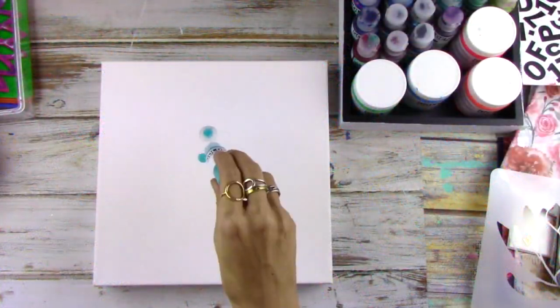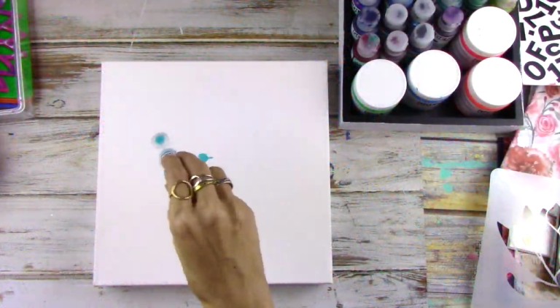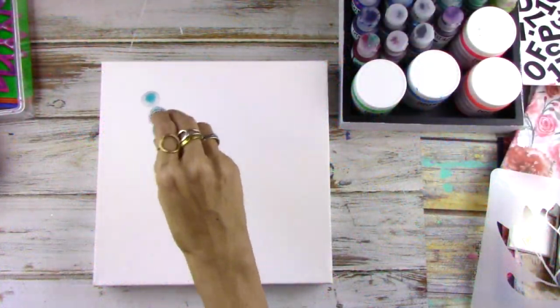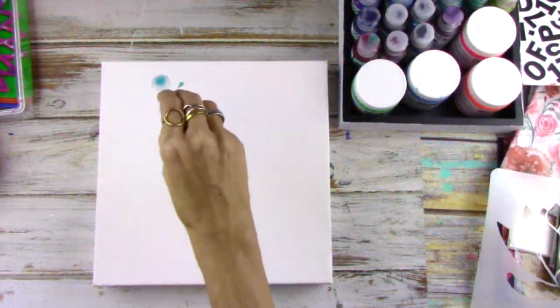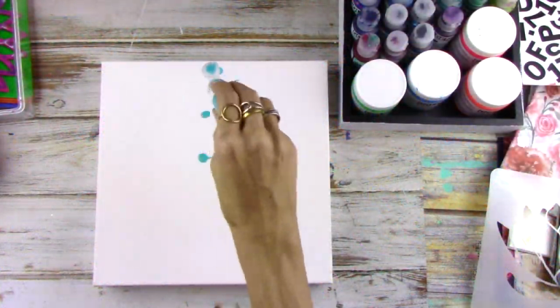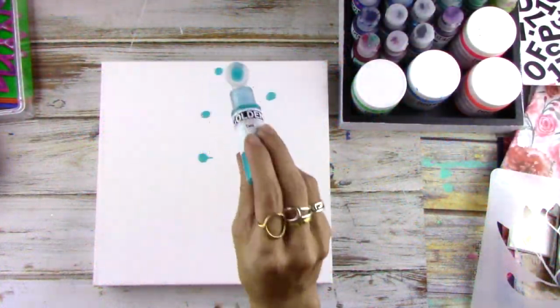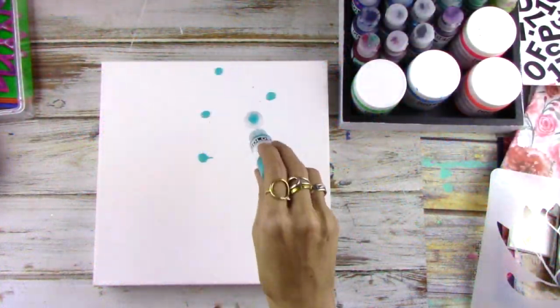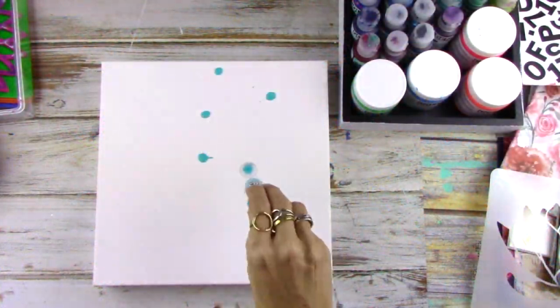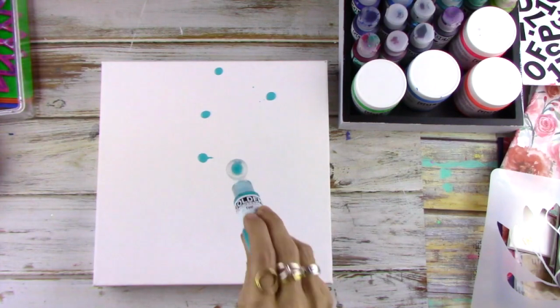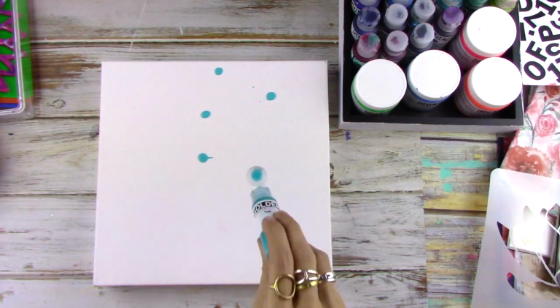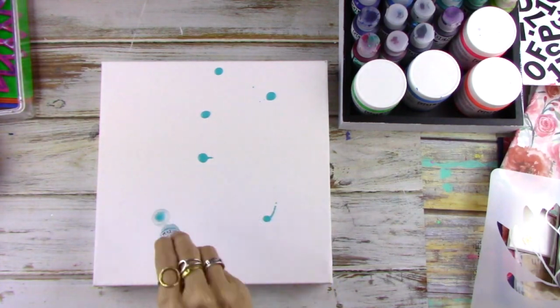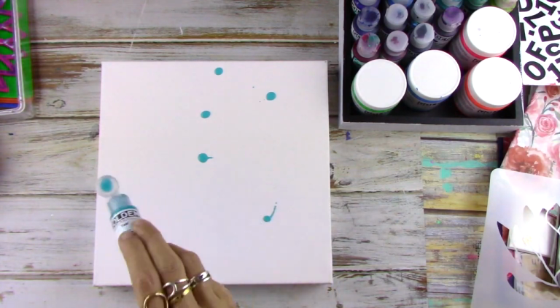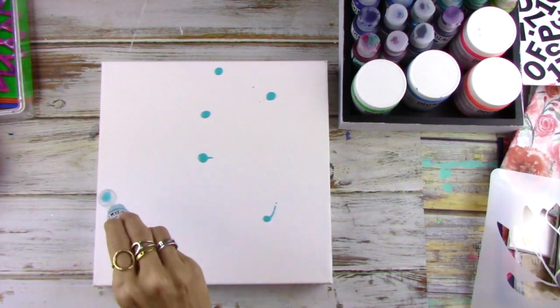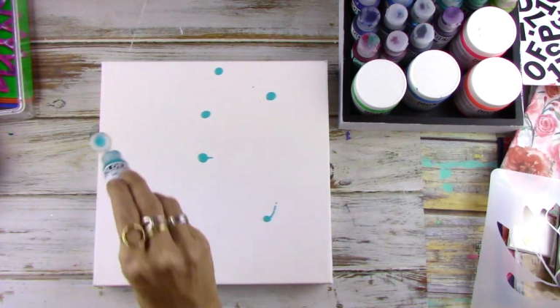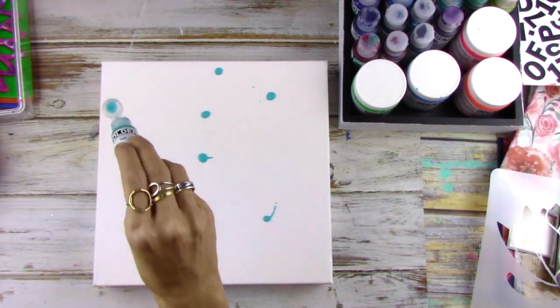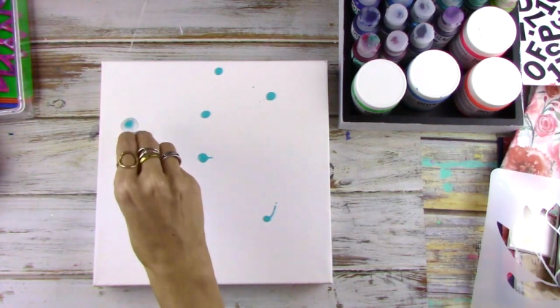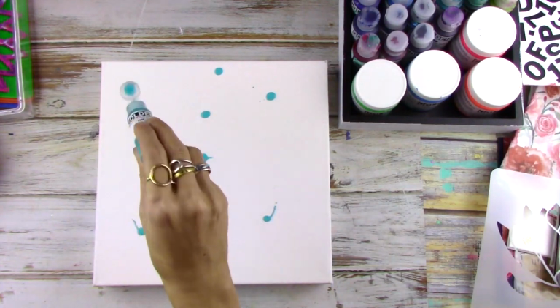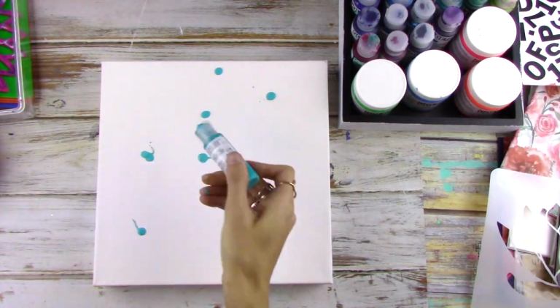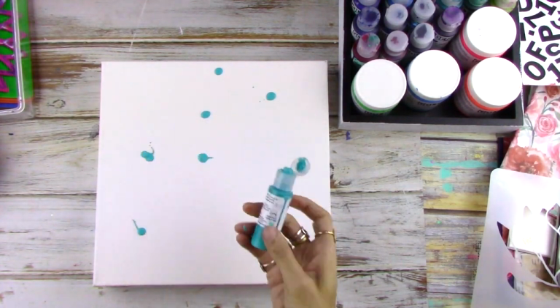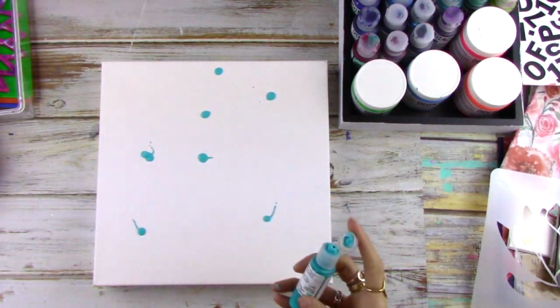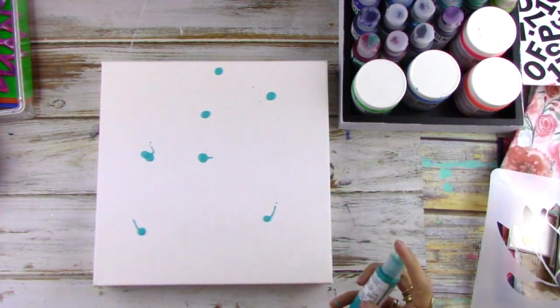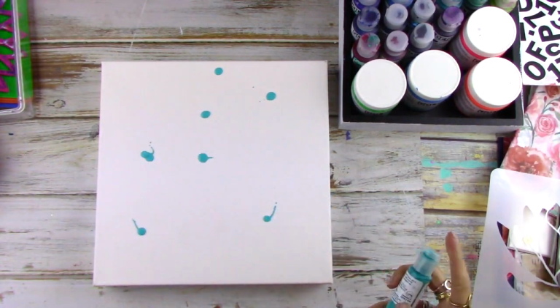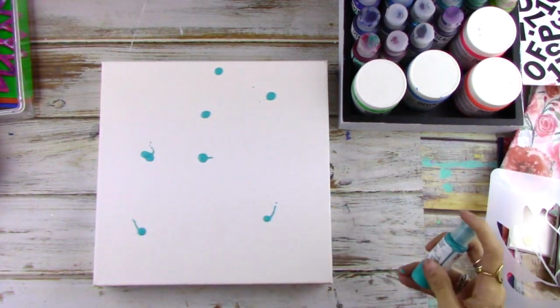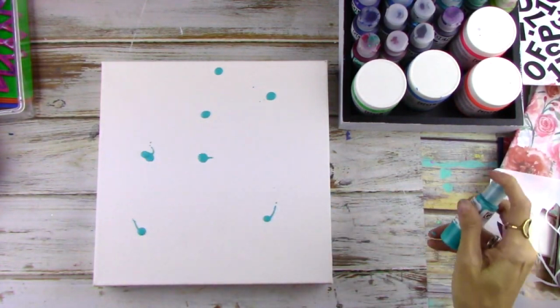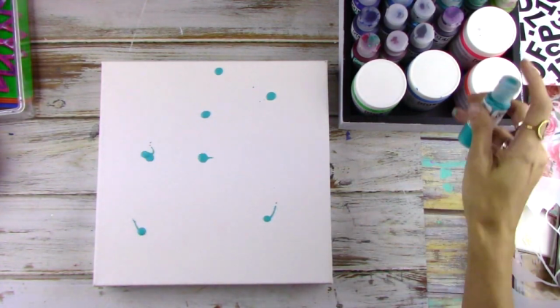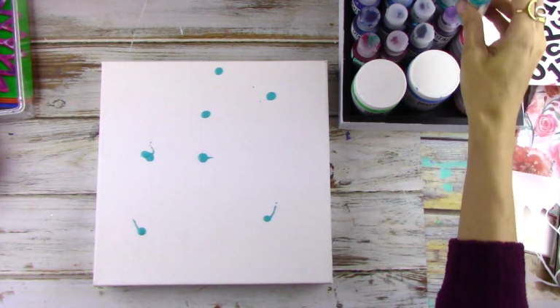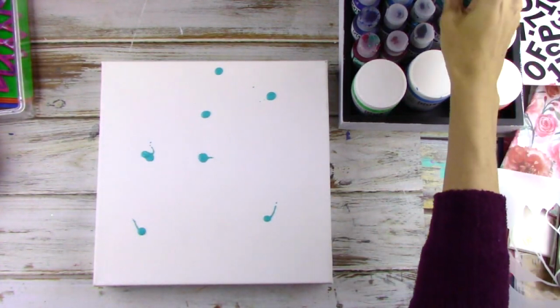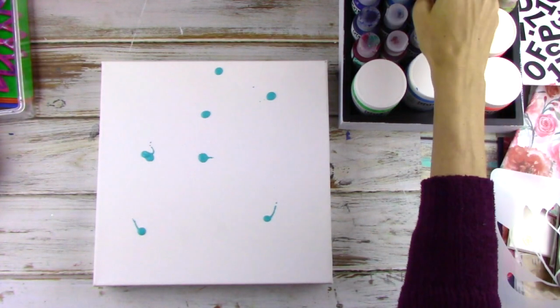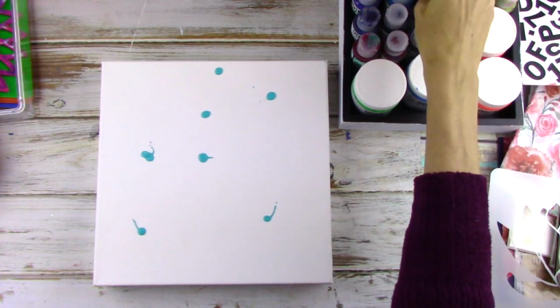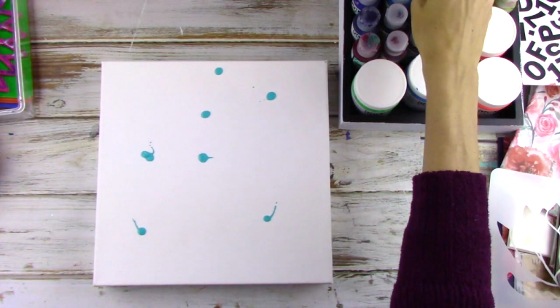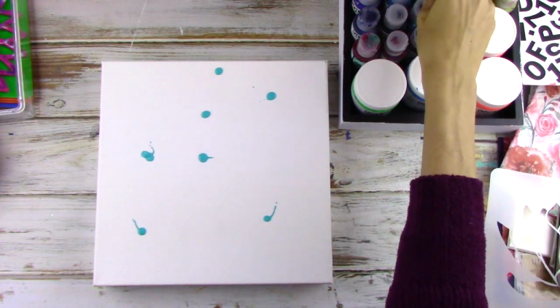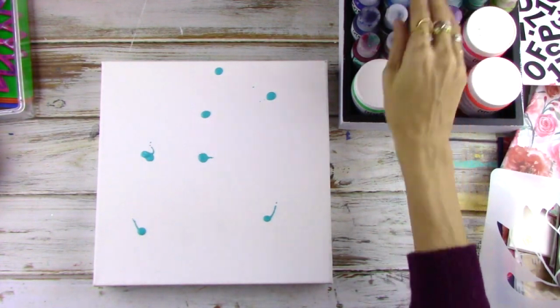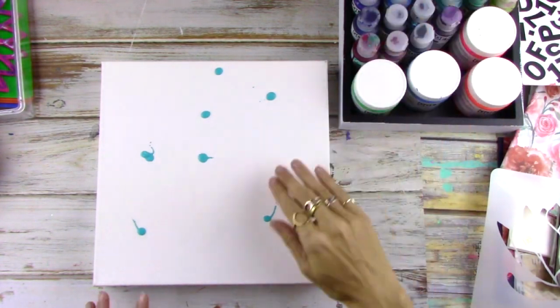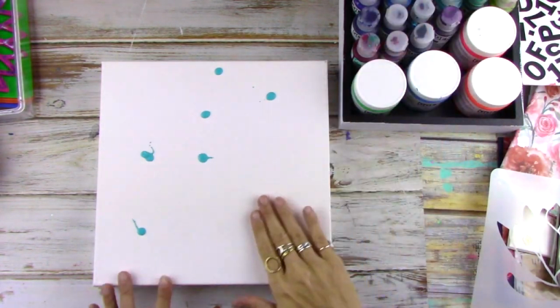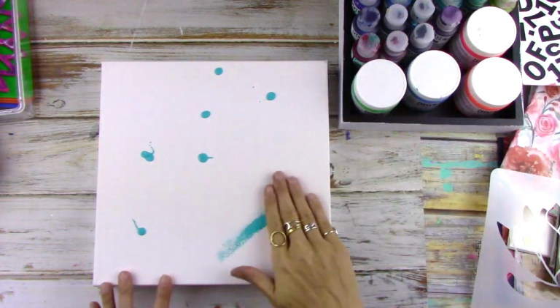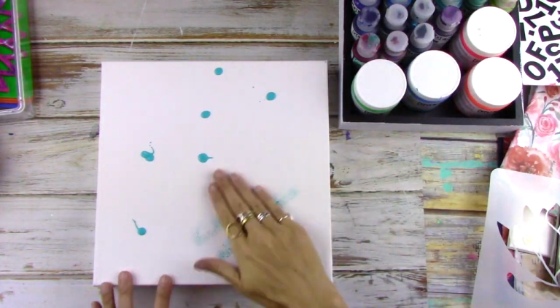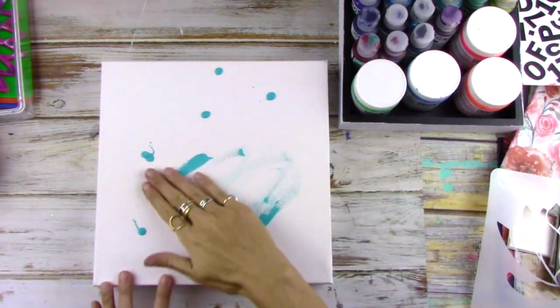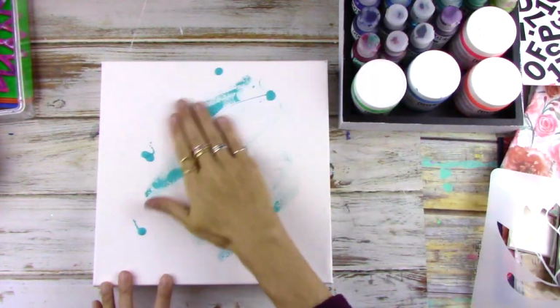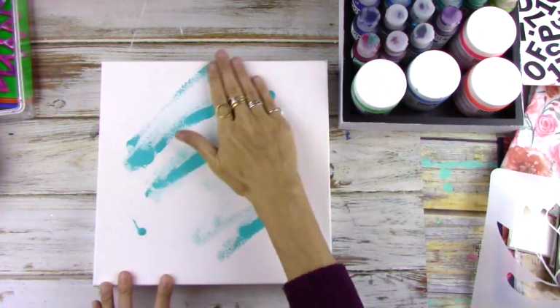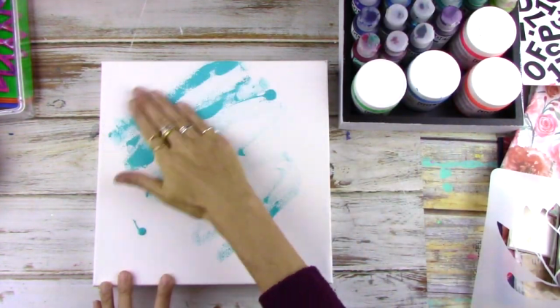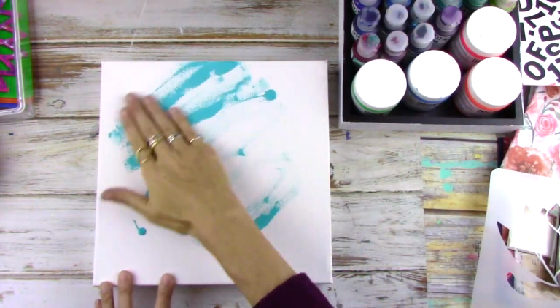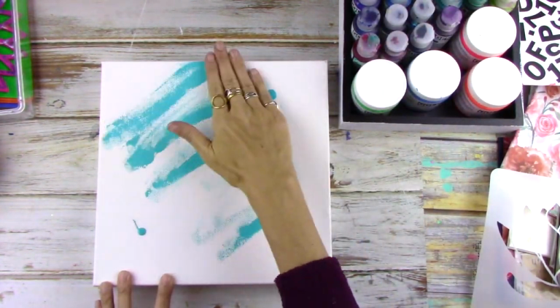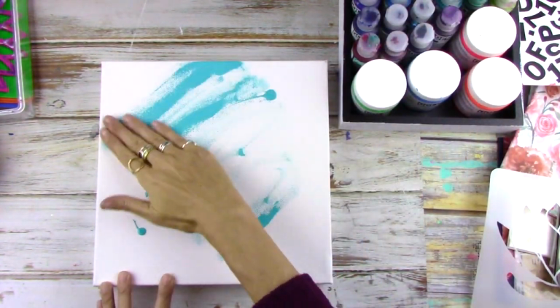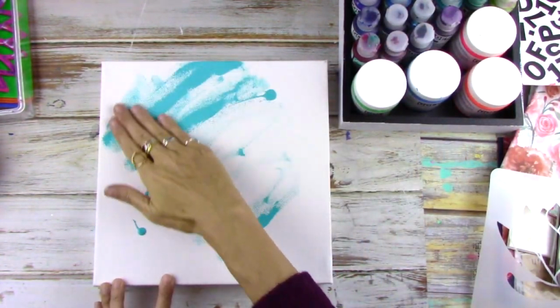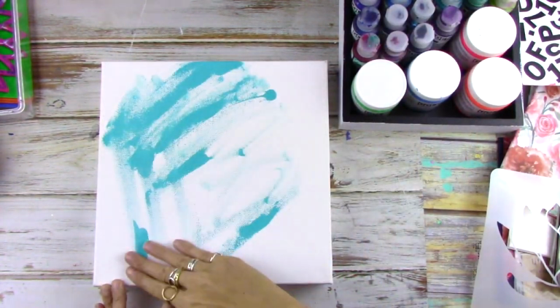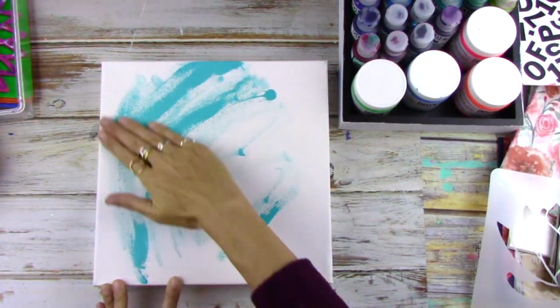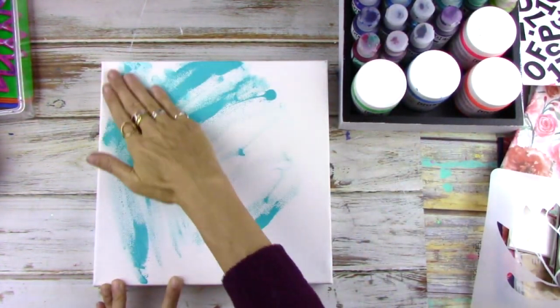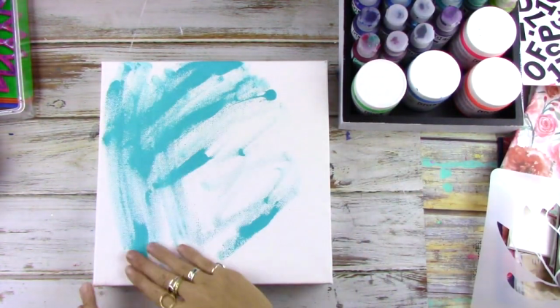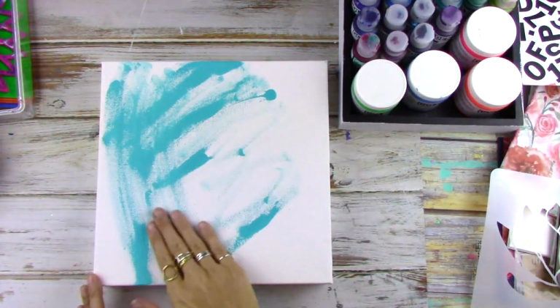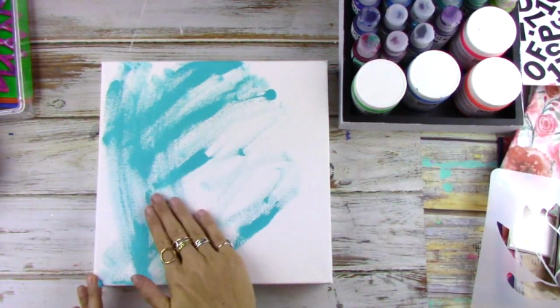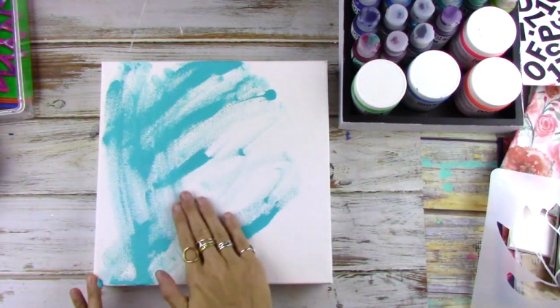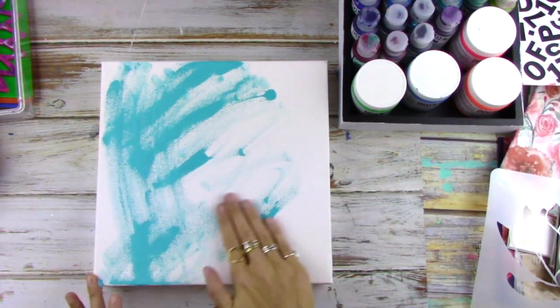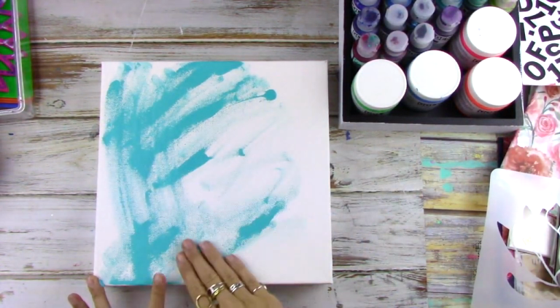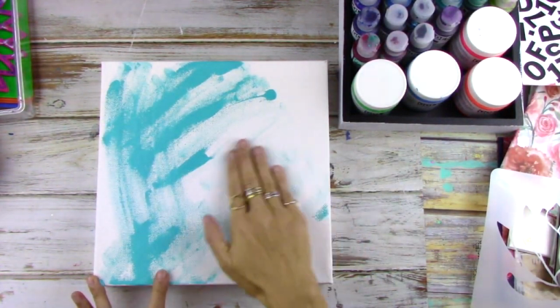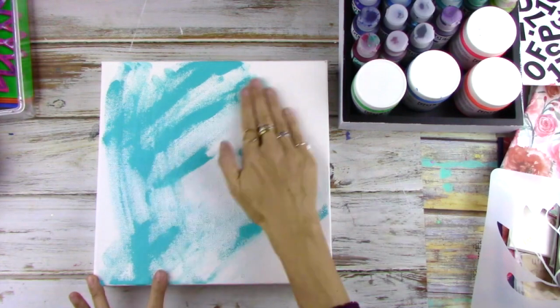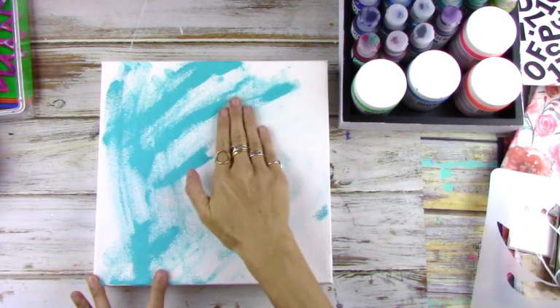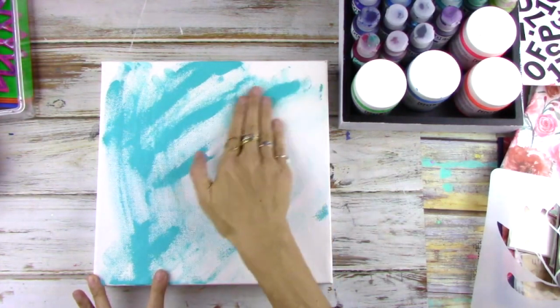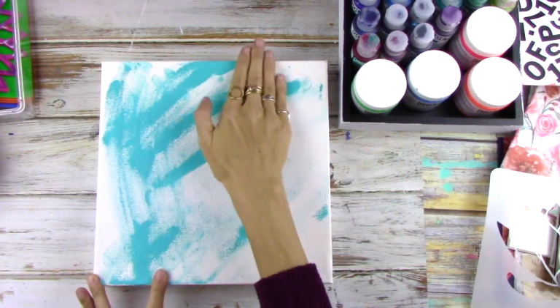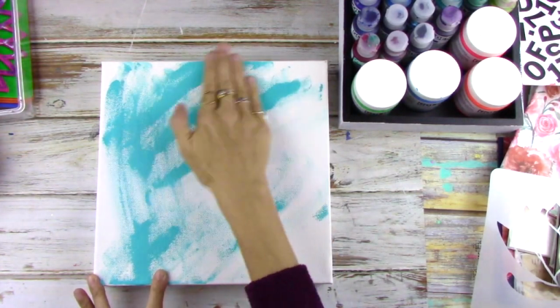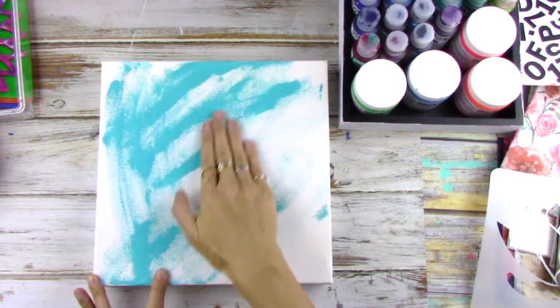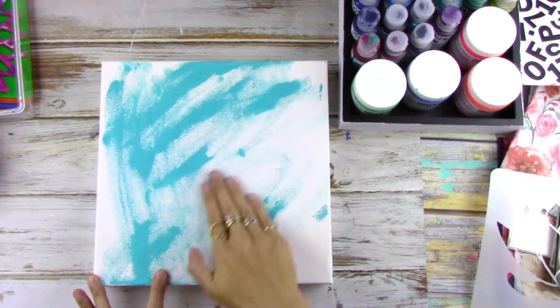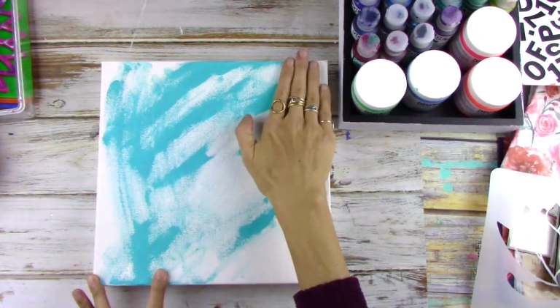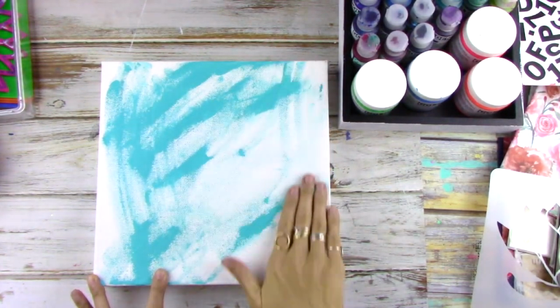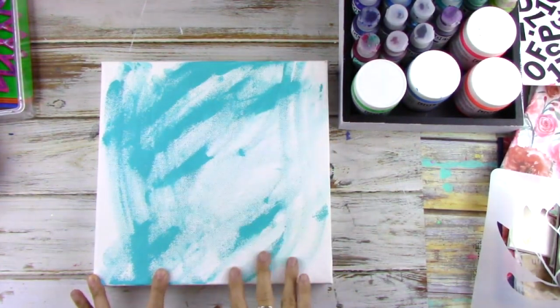Hi, this is Nicole Austin with the Donna Downey Artist Gang and I'm here to show you how to make this mixed-media canvas.